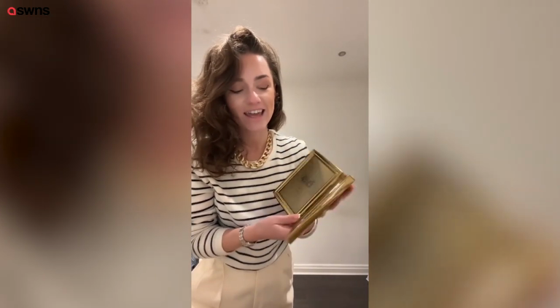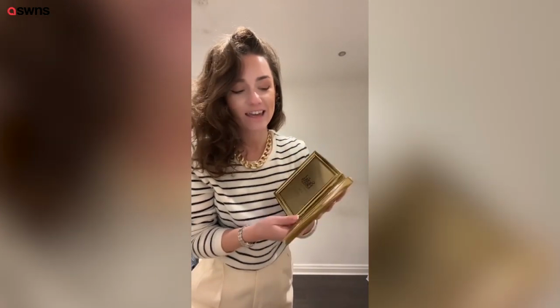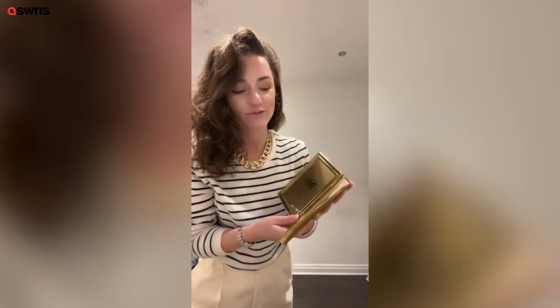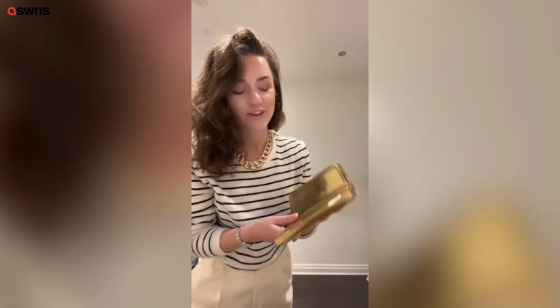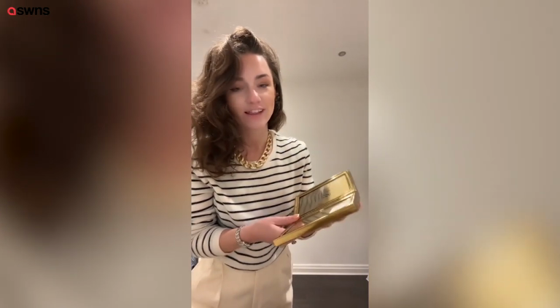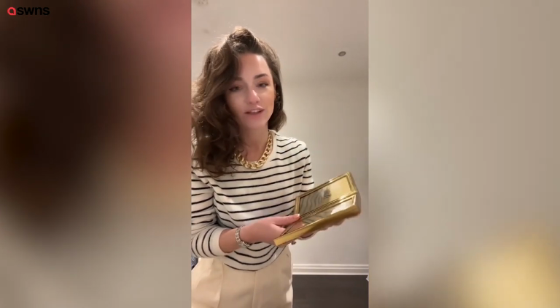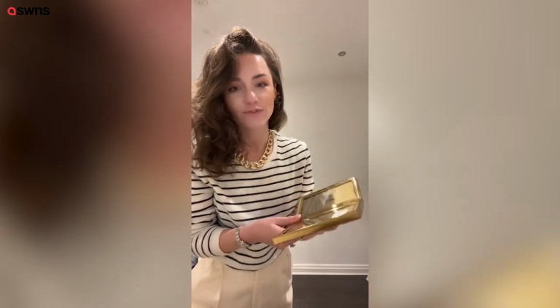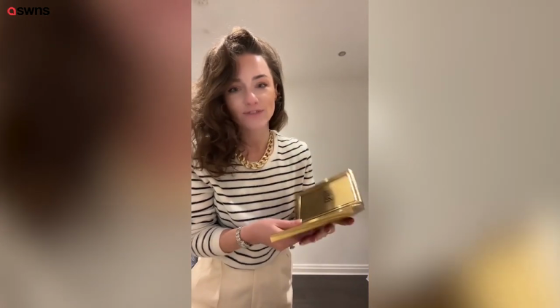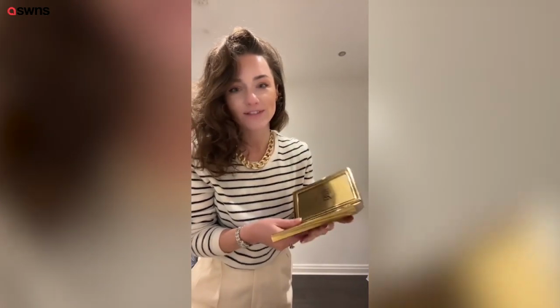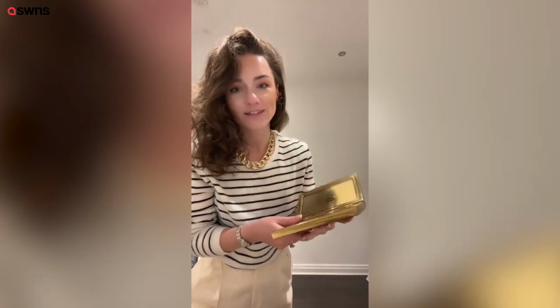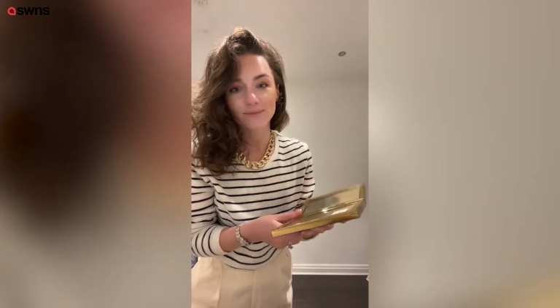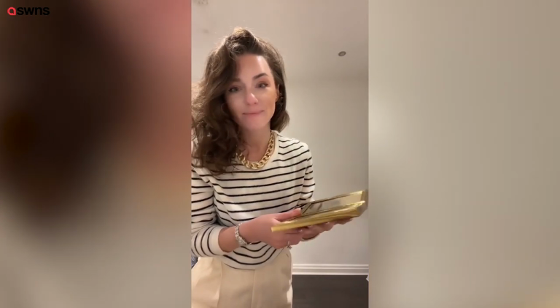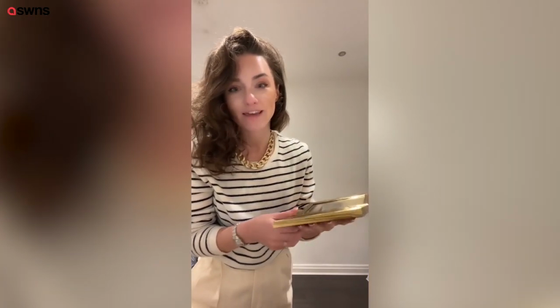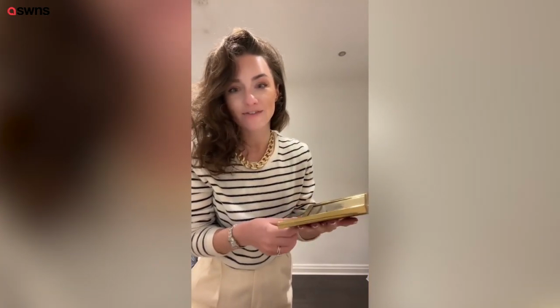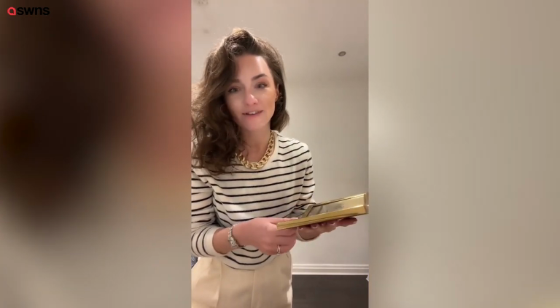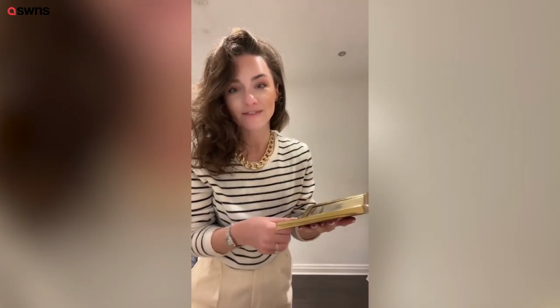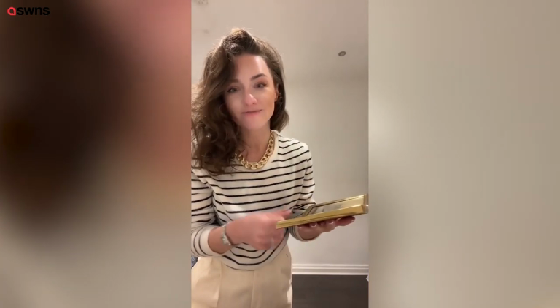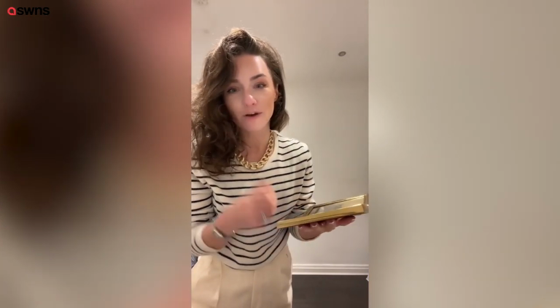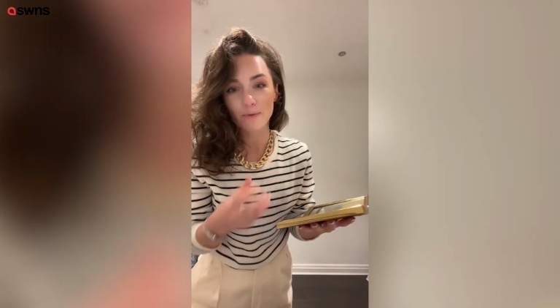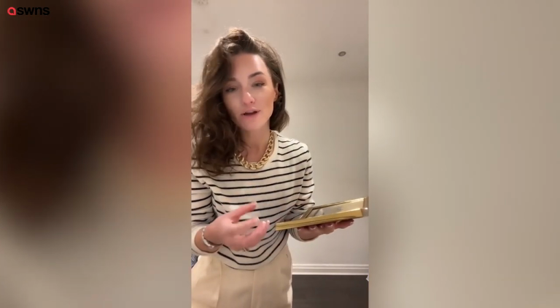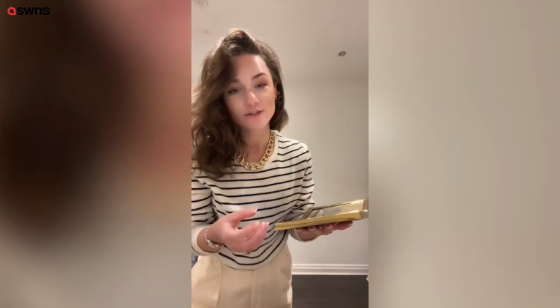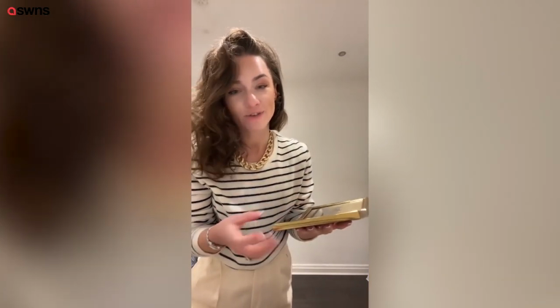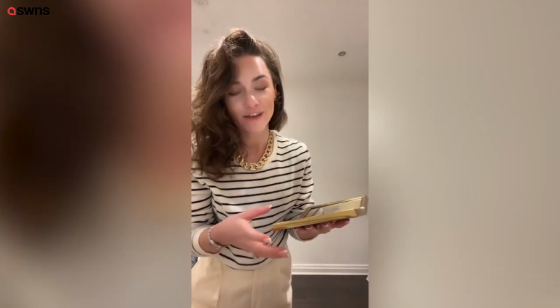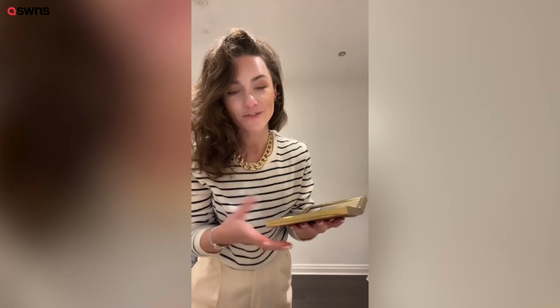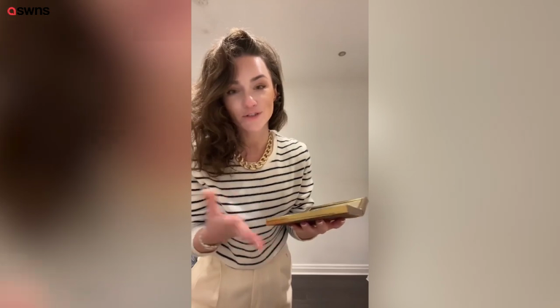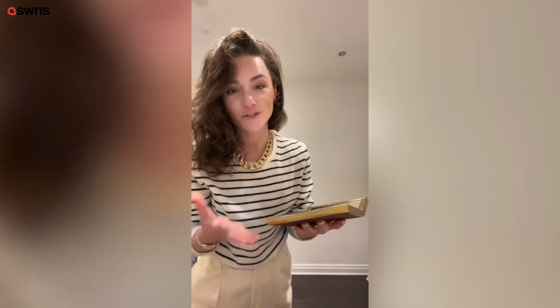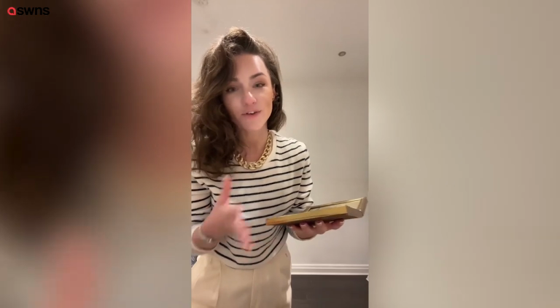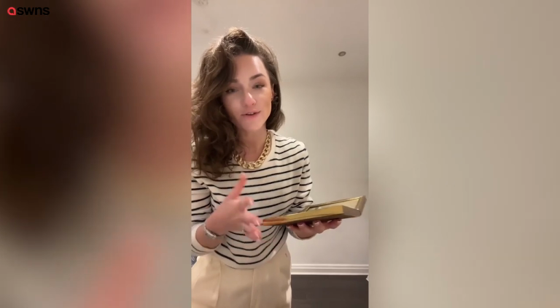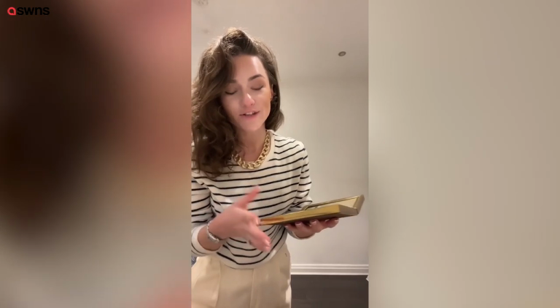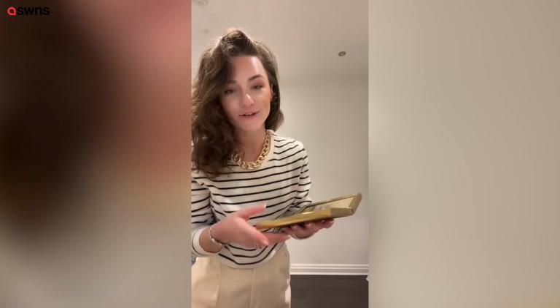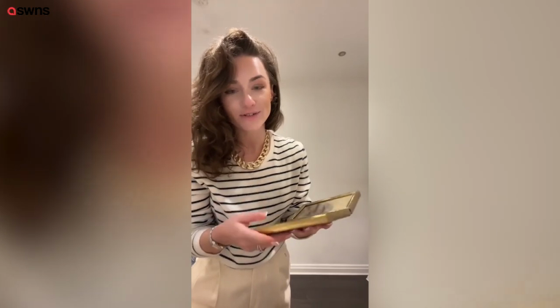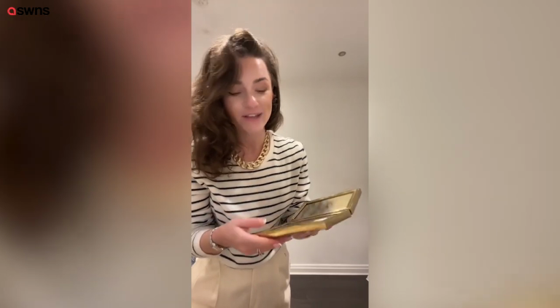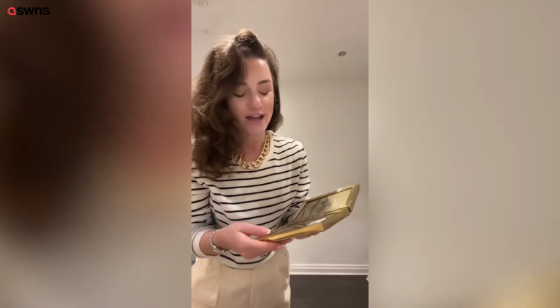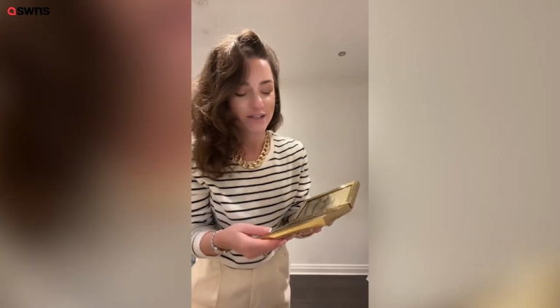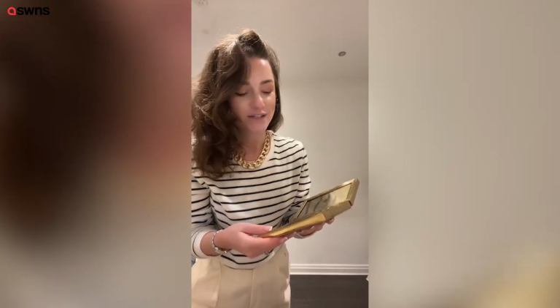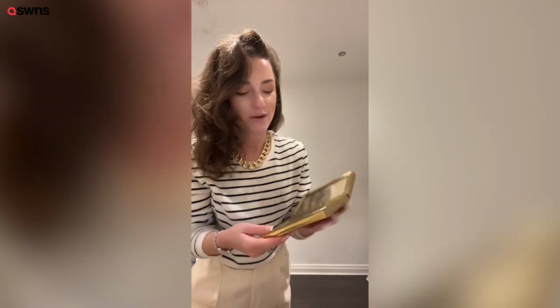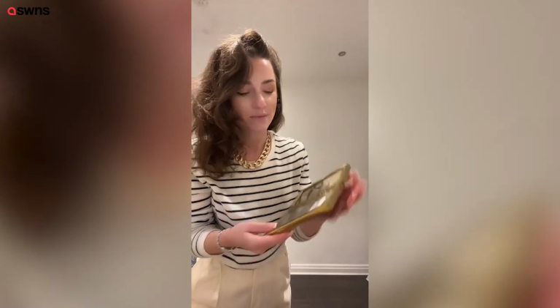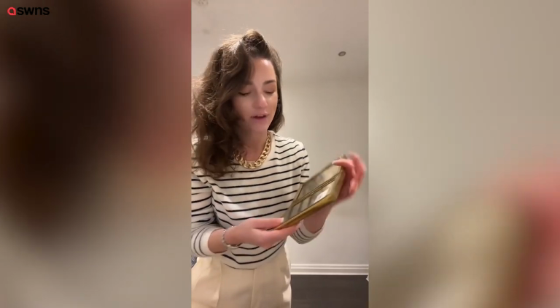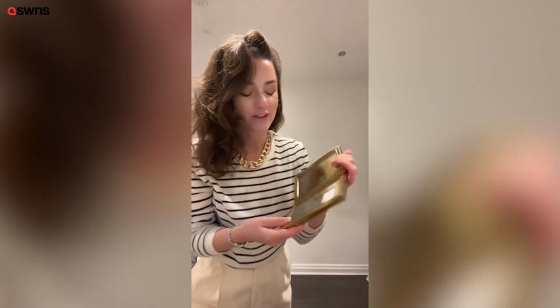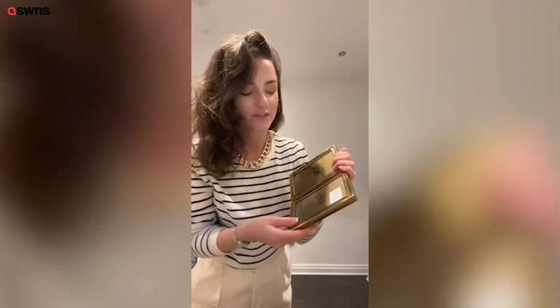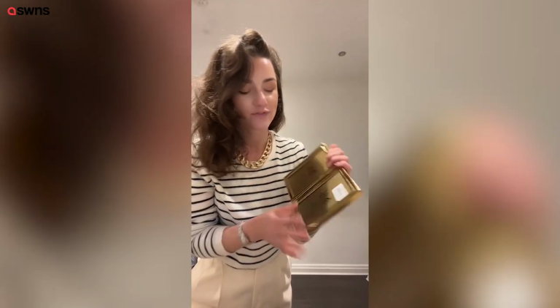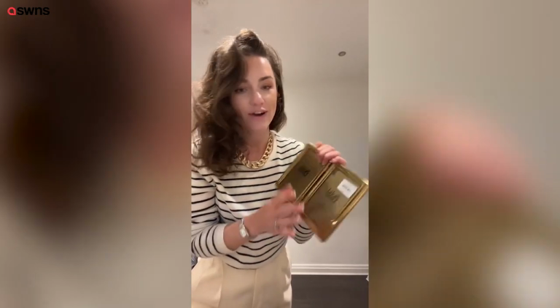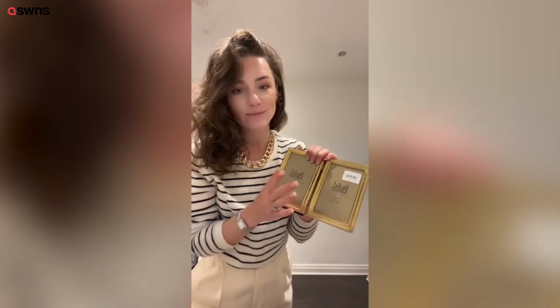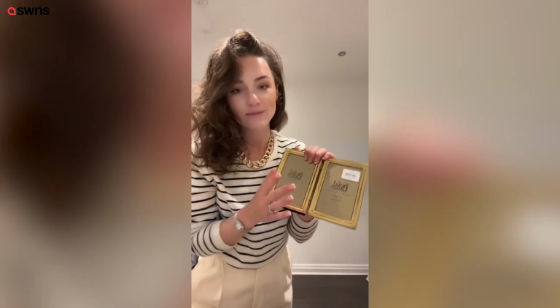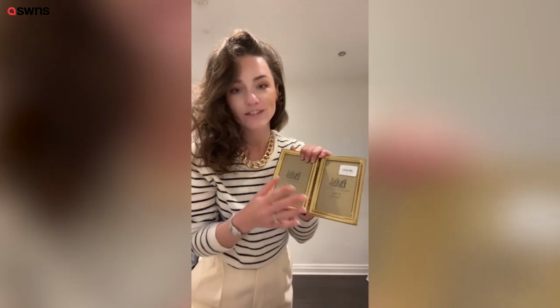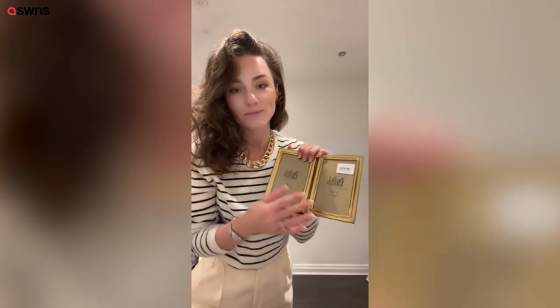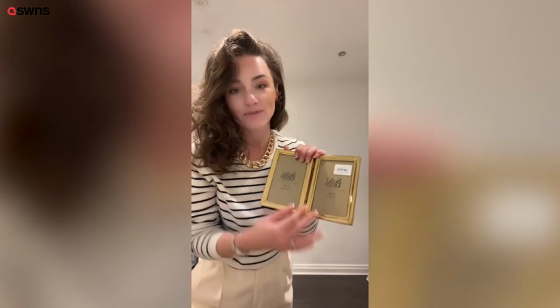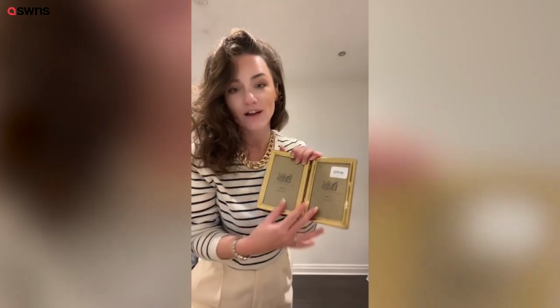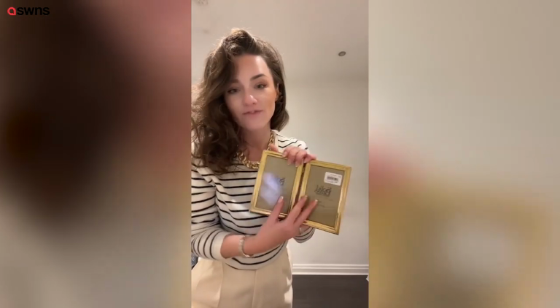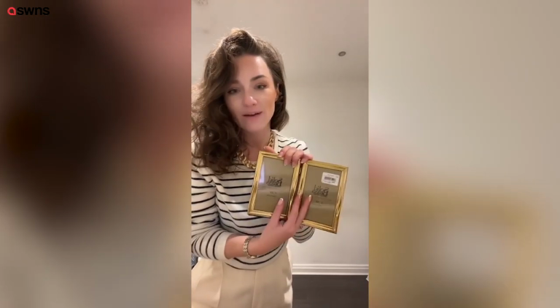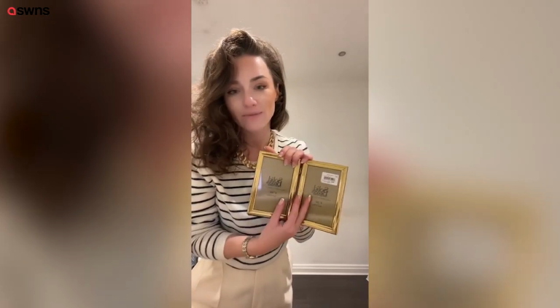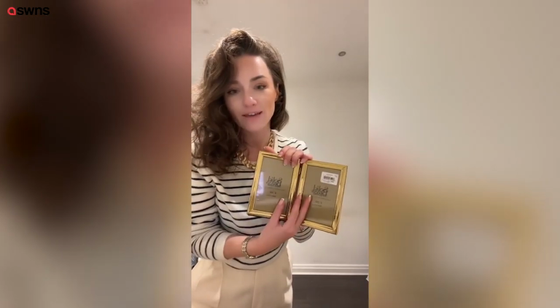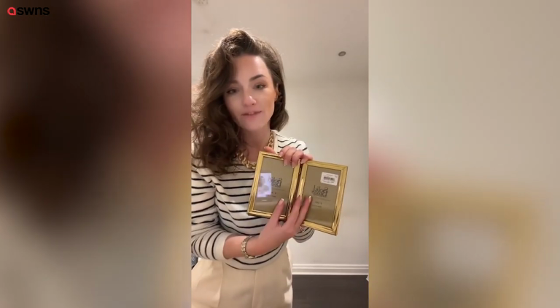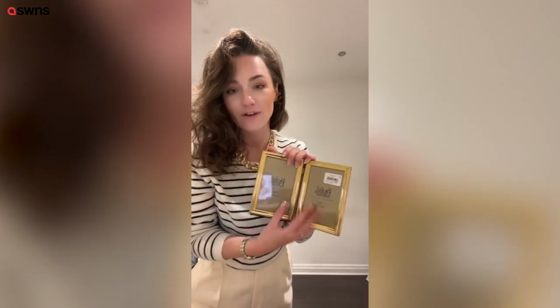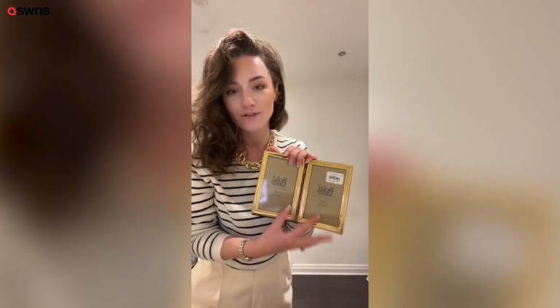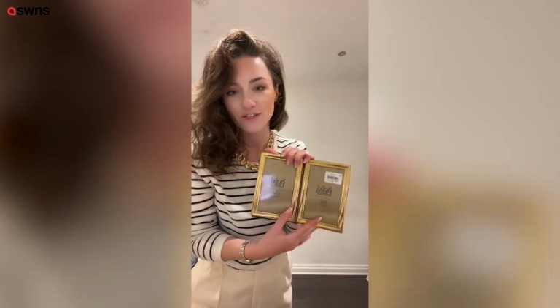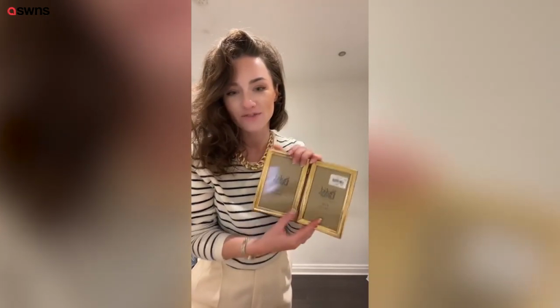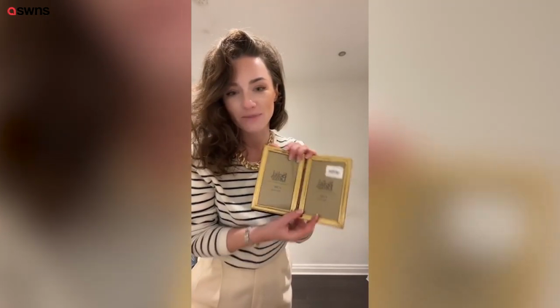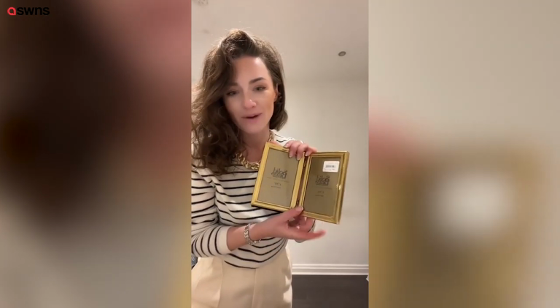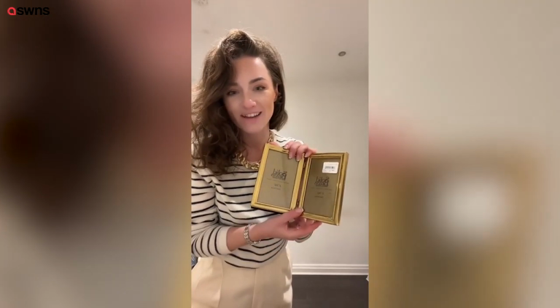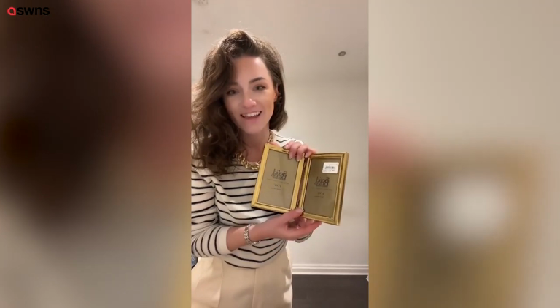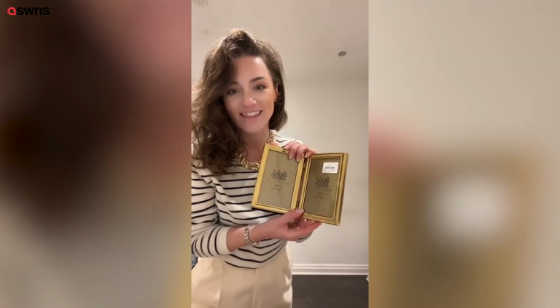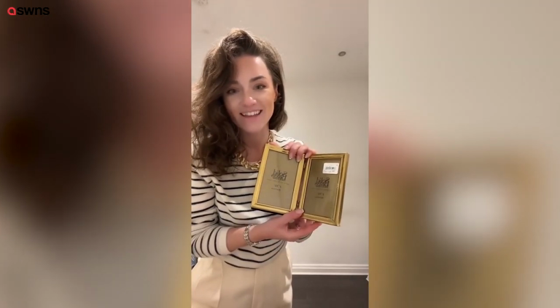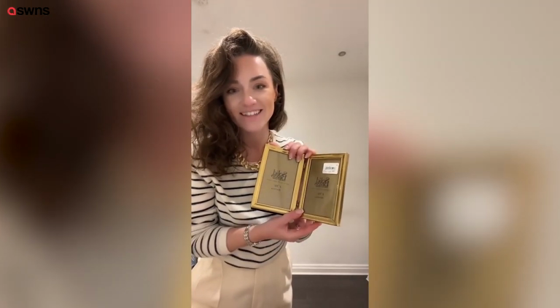He really loves being given very personal gifts — just photos — so I'm going to frame some of our family photos from my wedding in this.